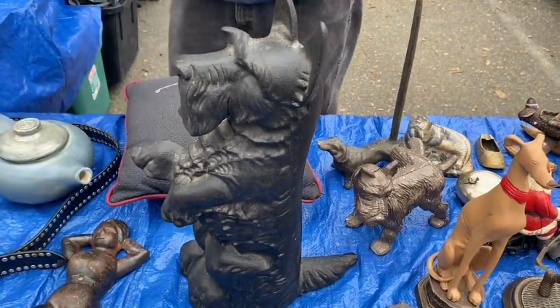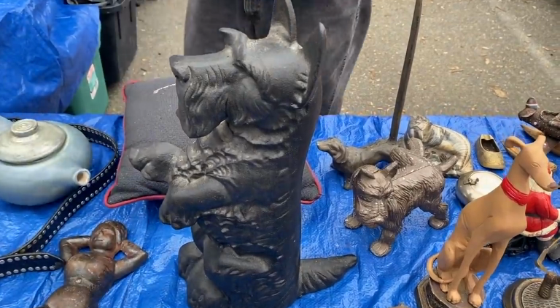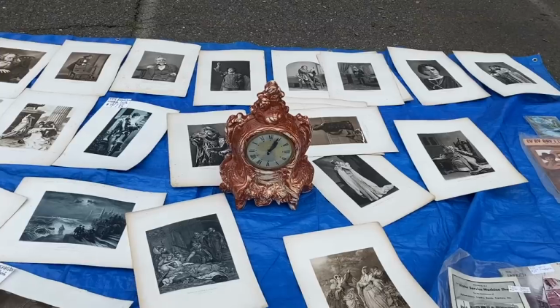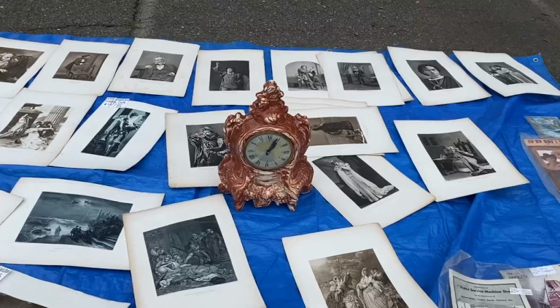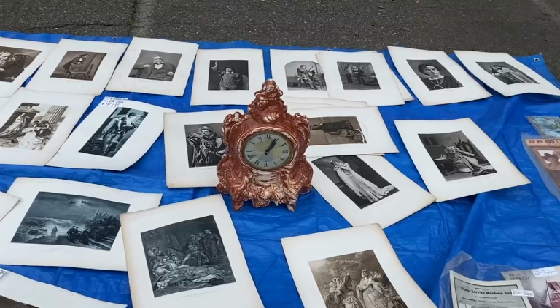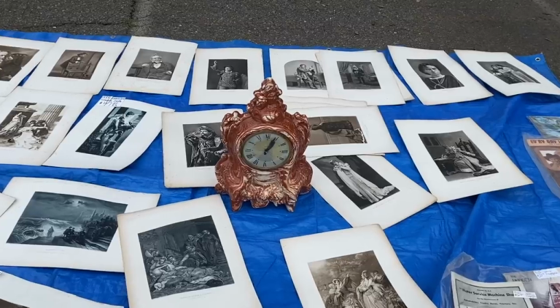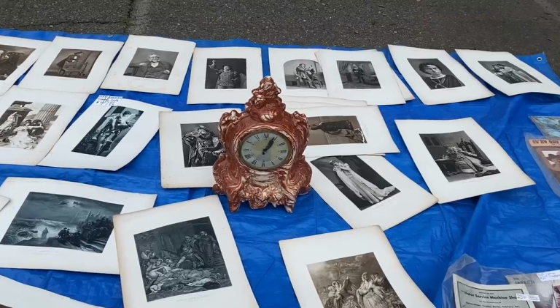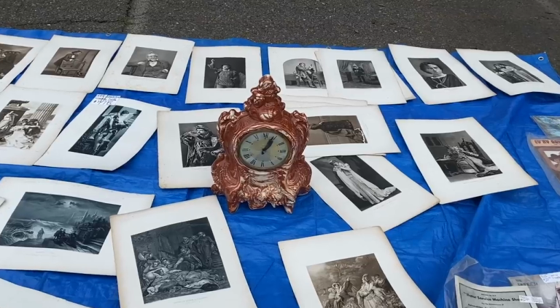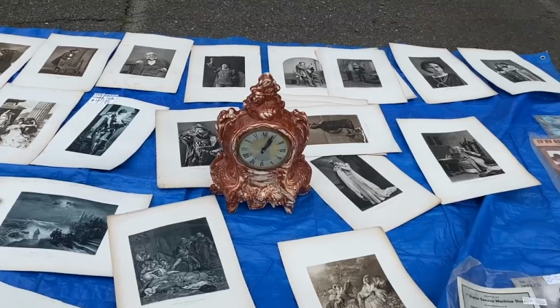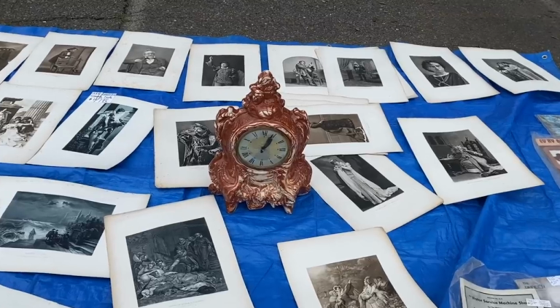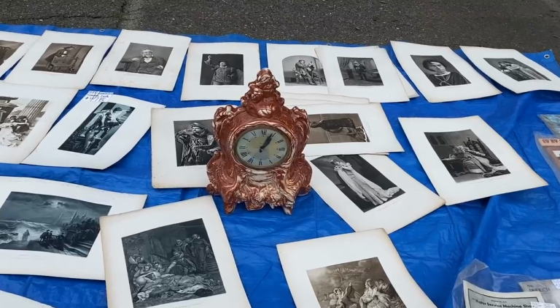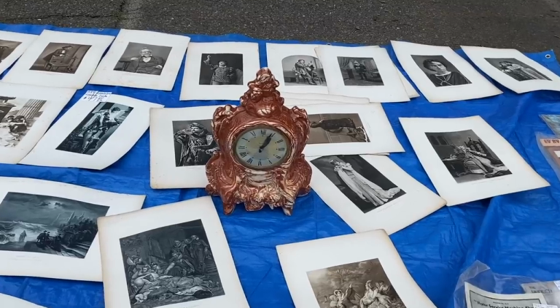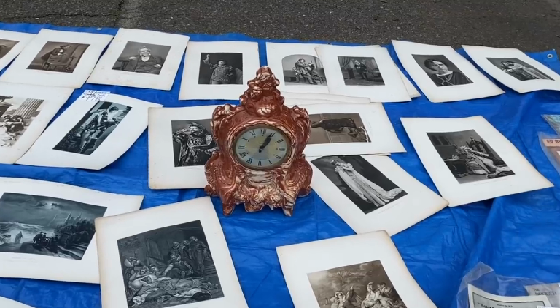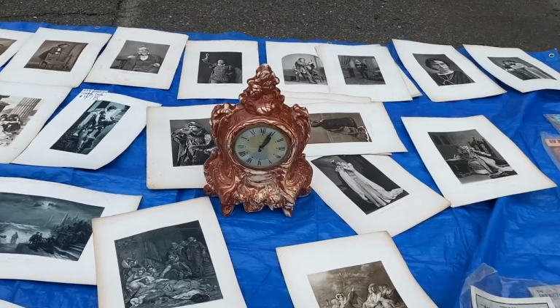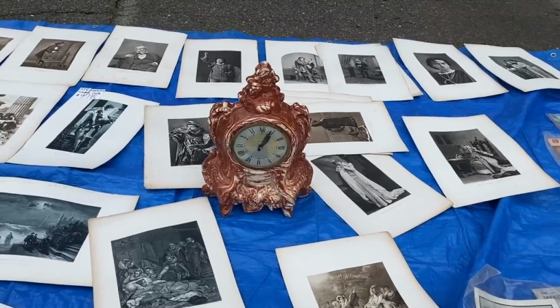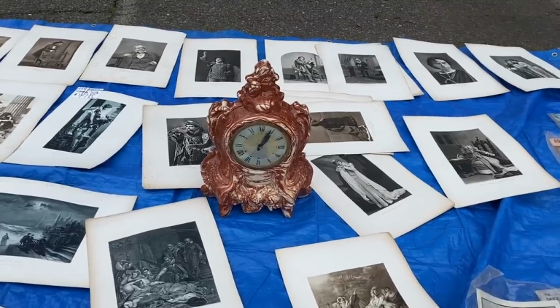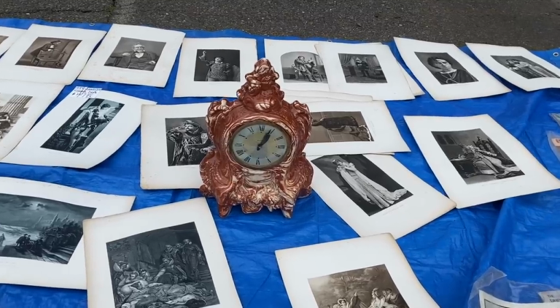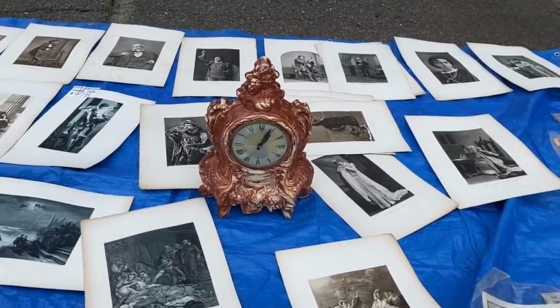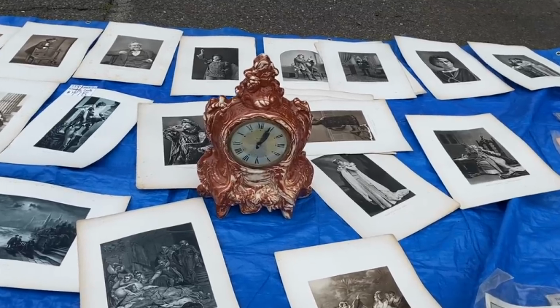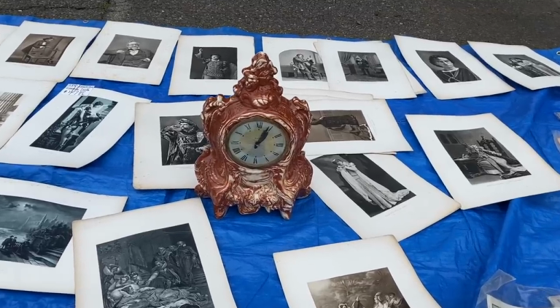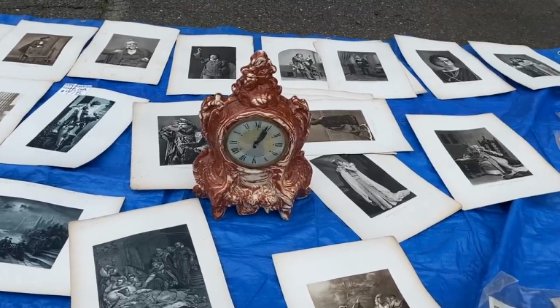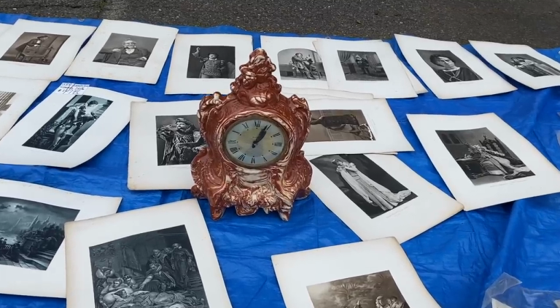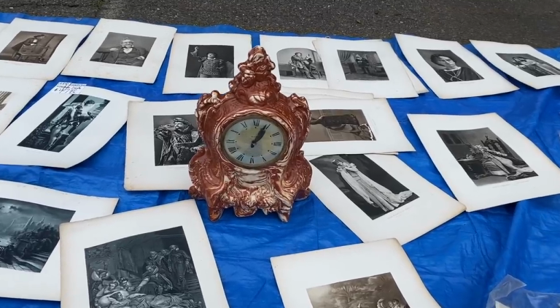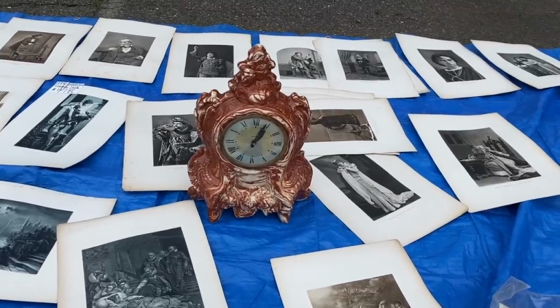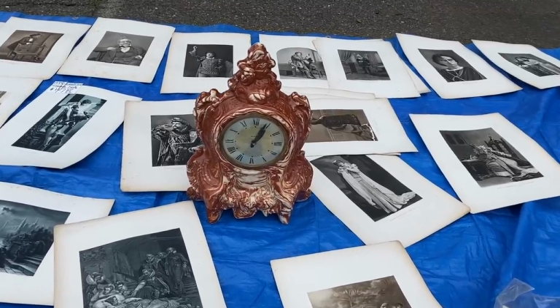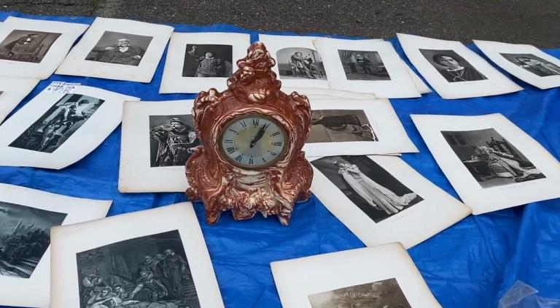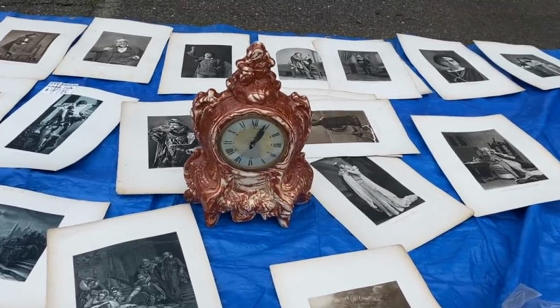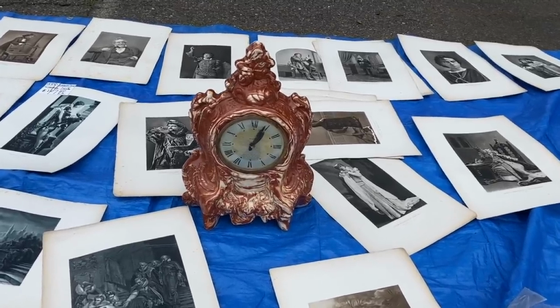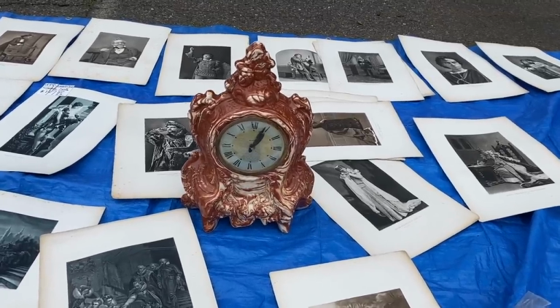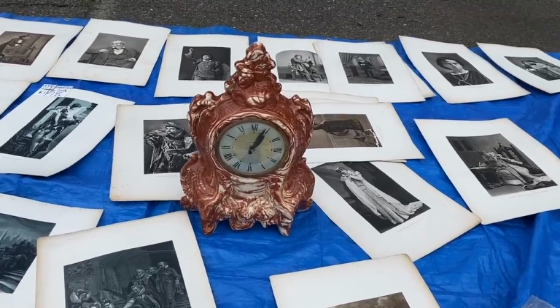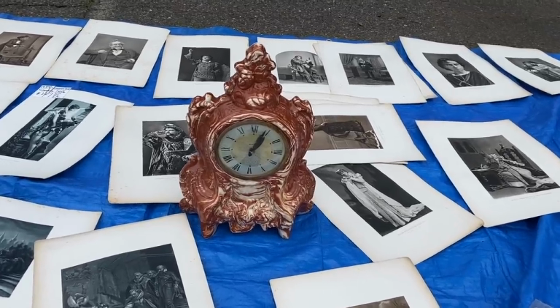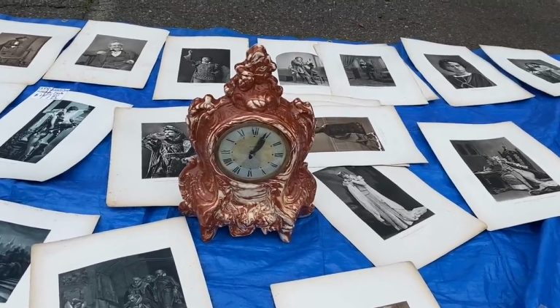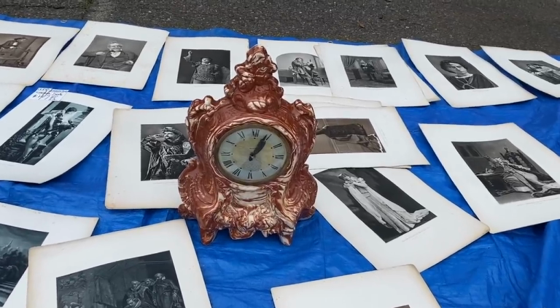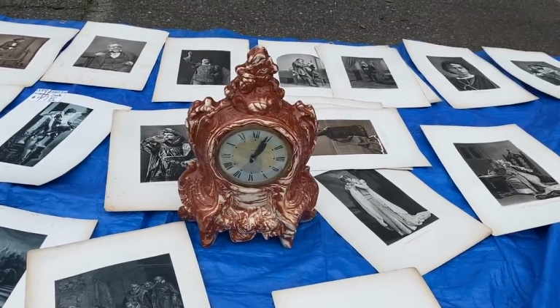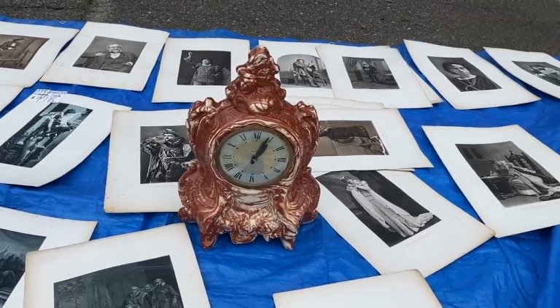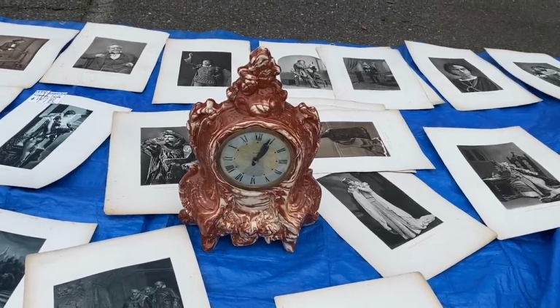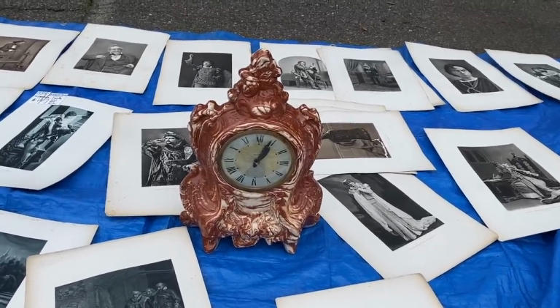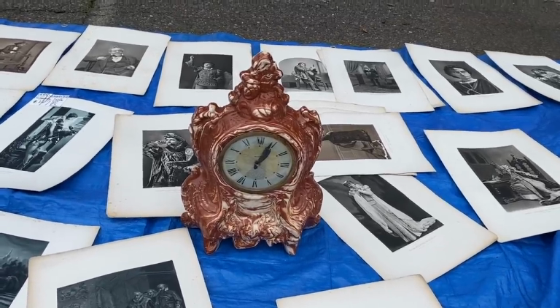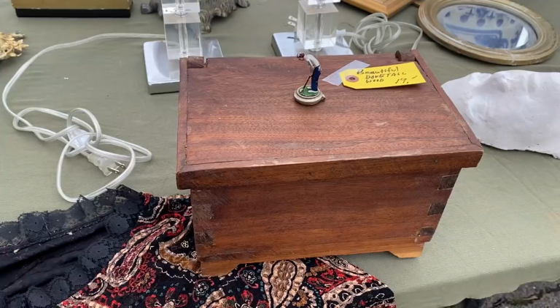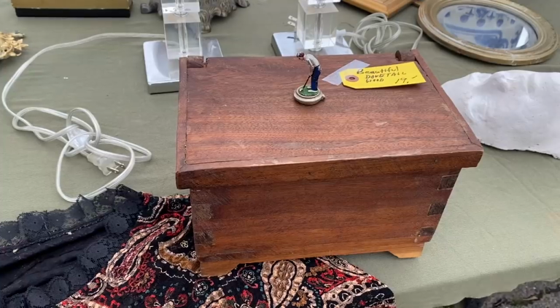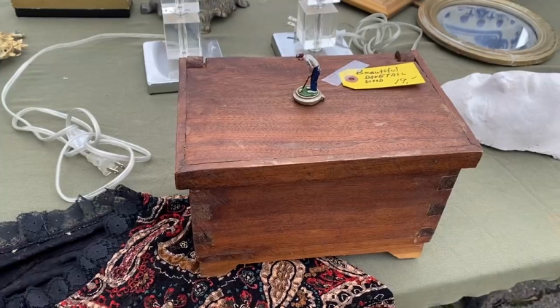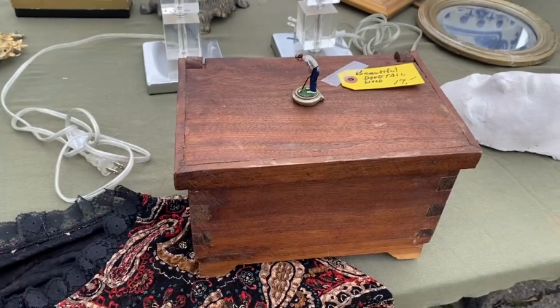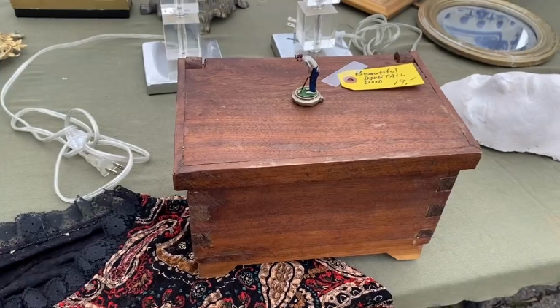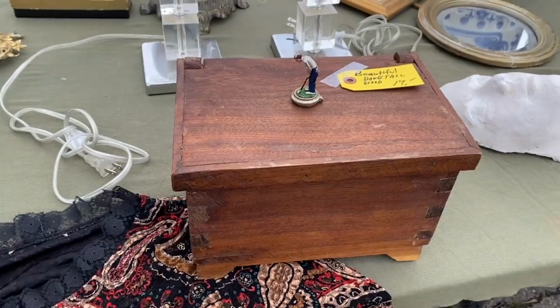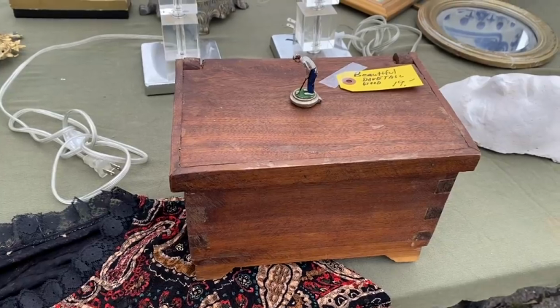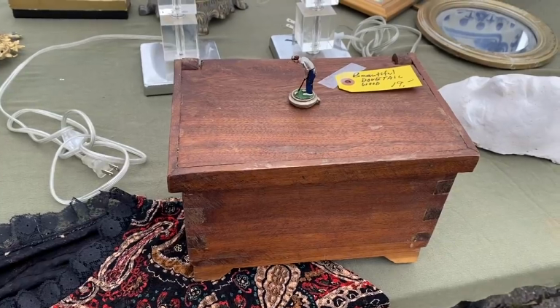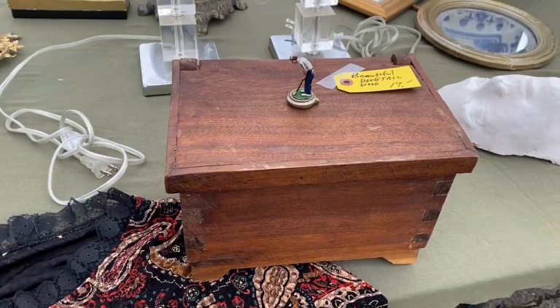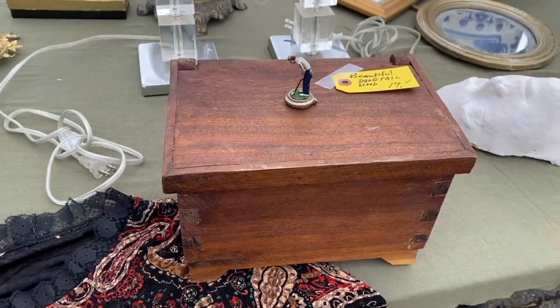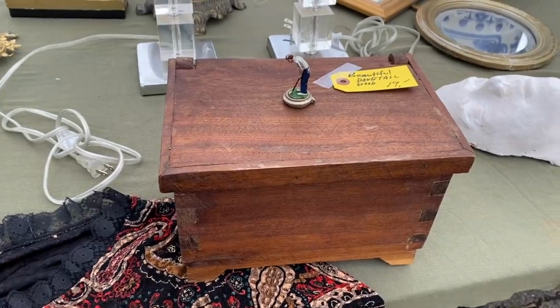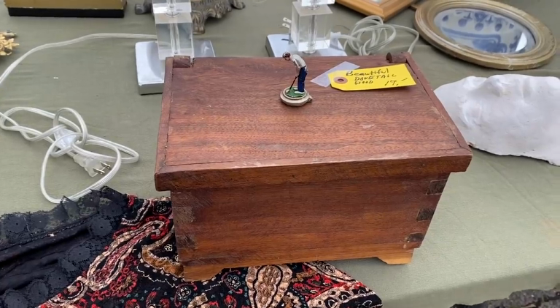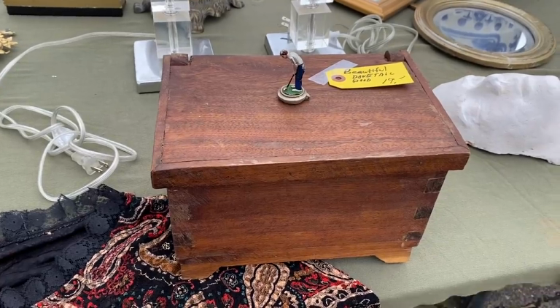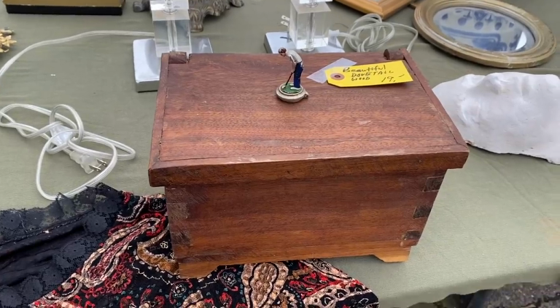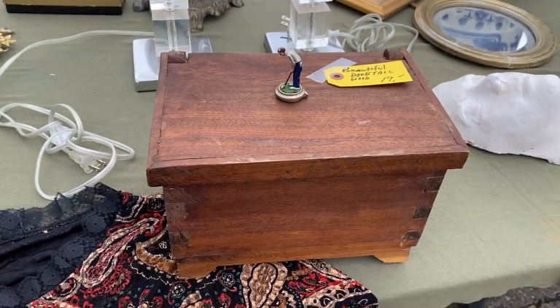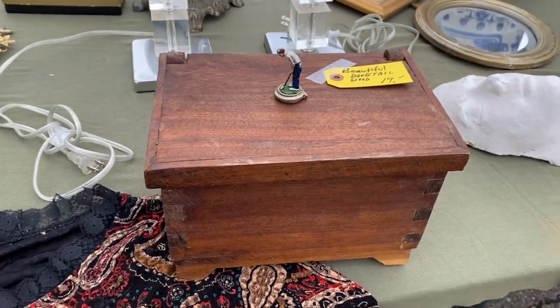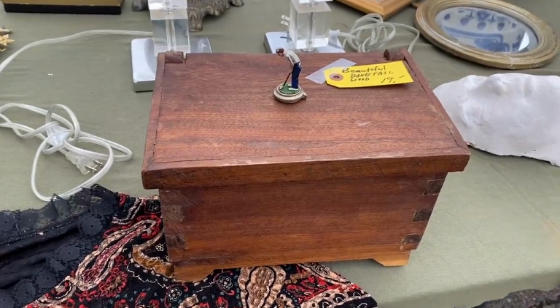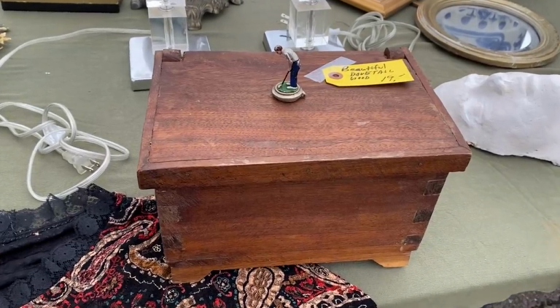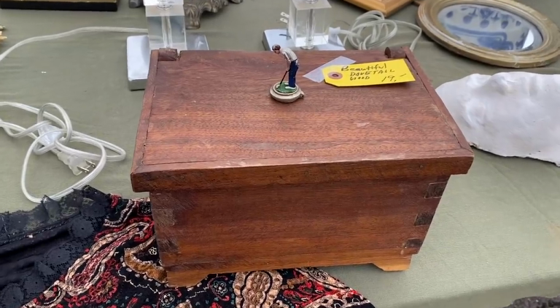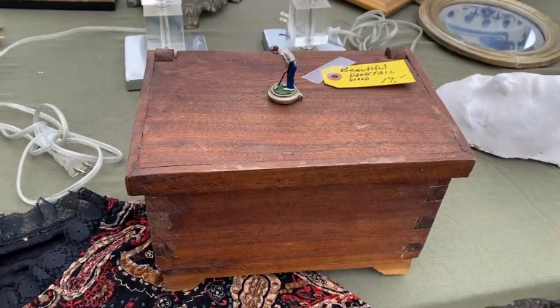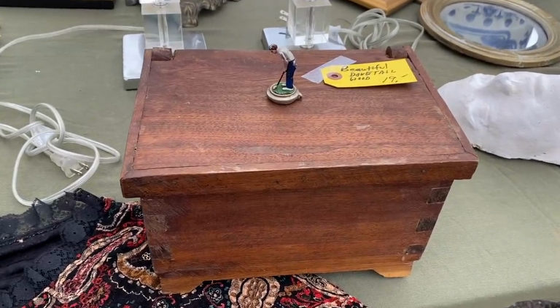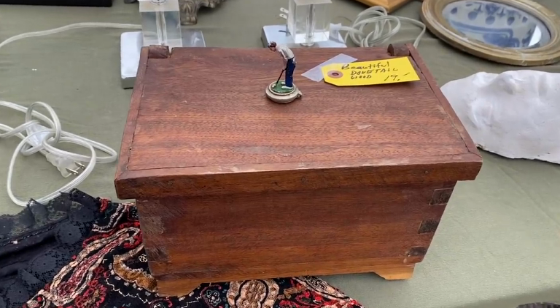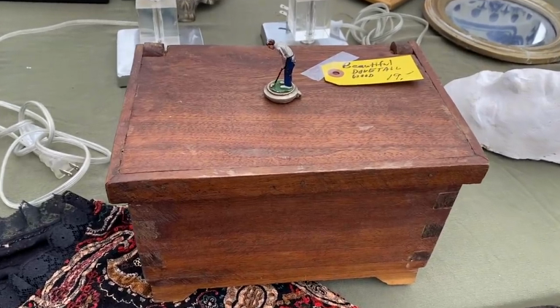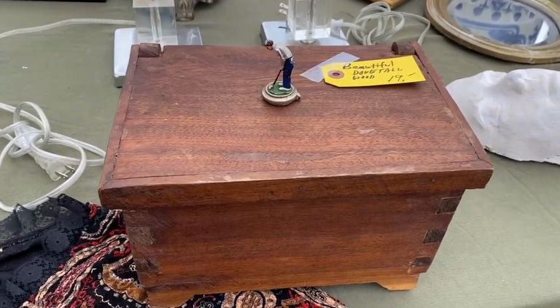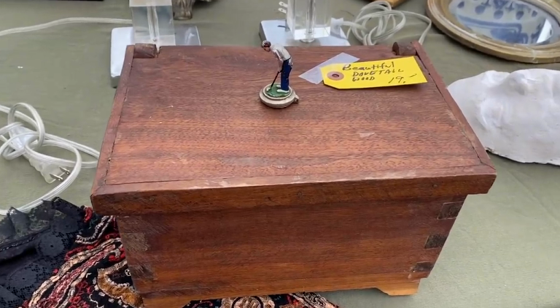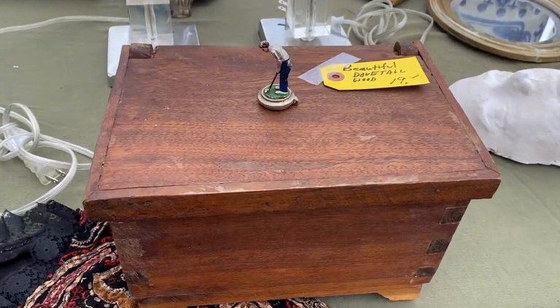That was a cute little cast-iron Scotty dog. I thought it was a doorstop. I almost swooped it up, but alas, it was not.